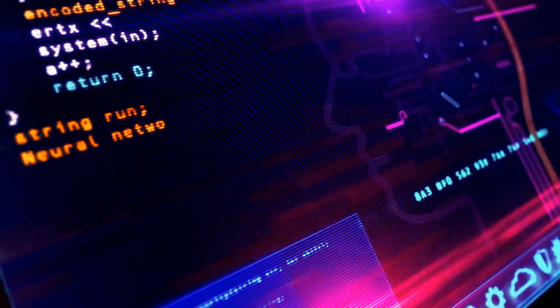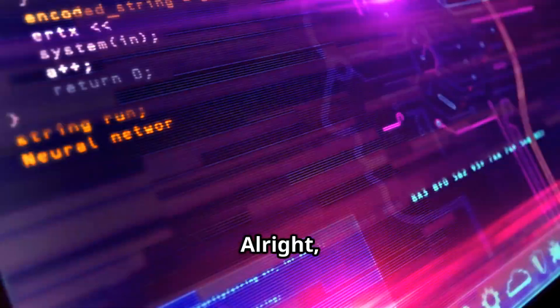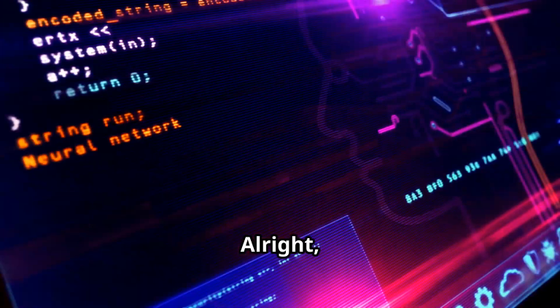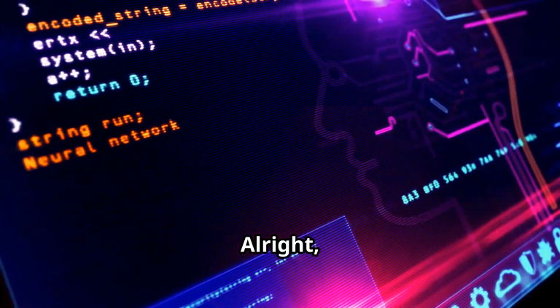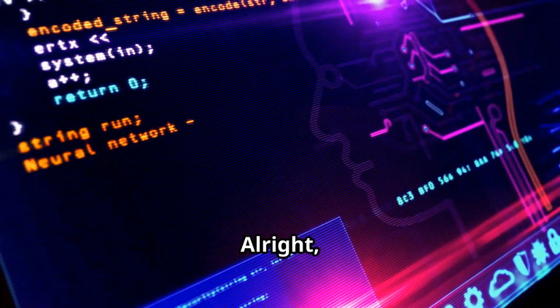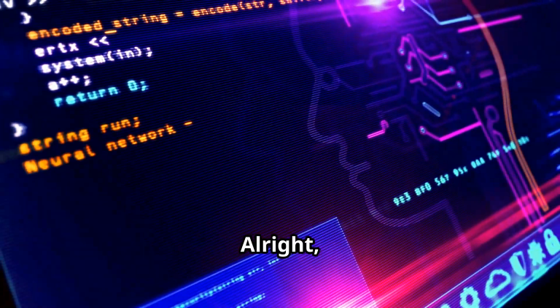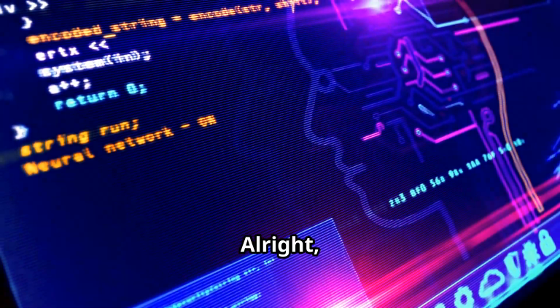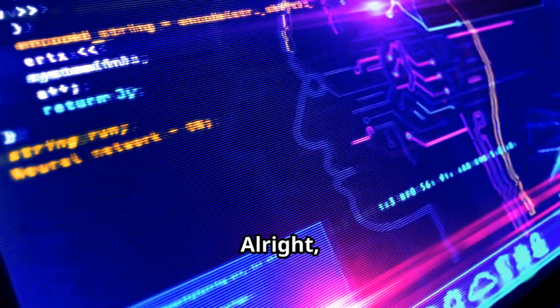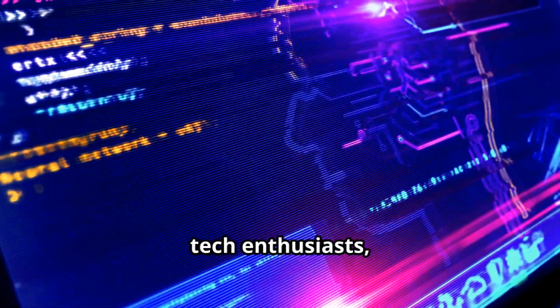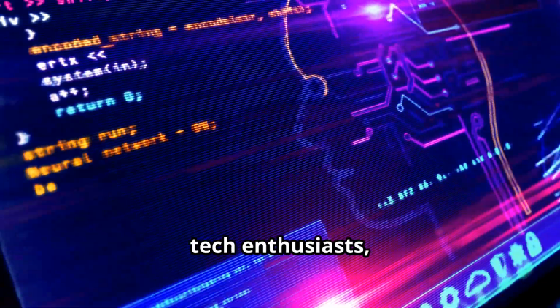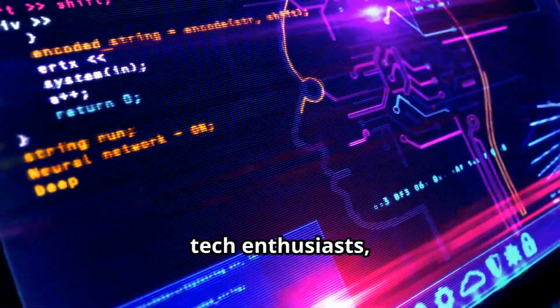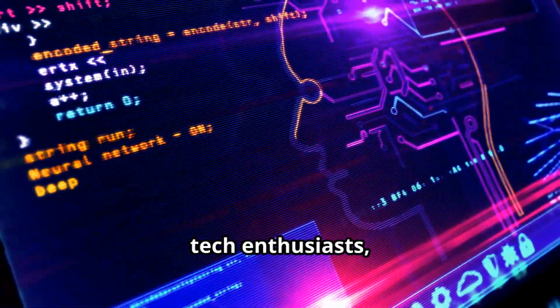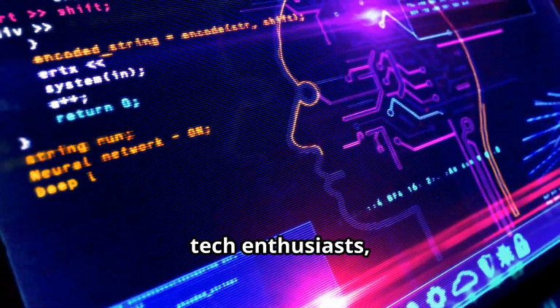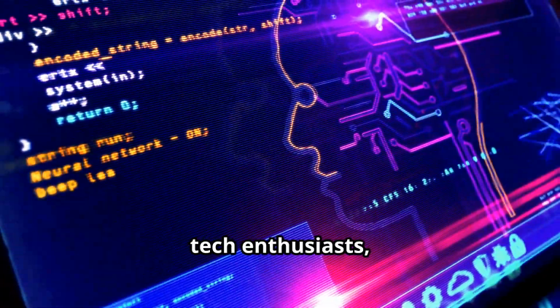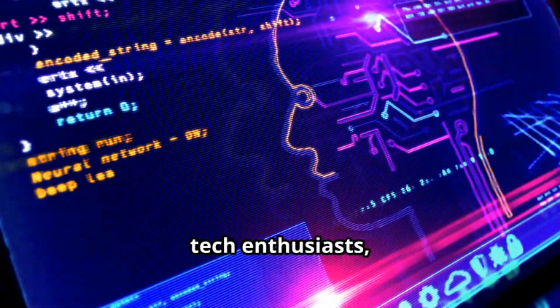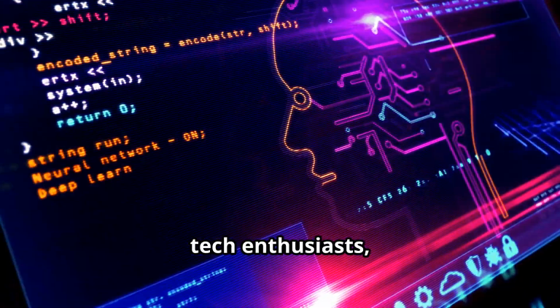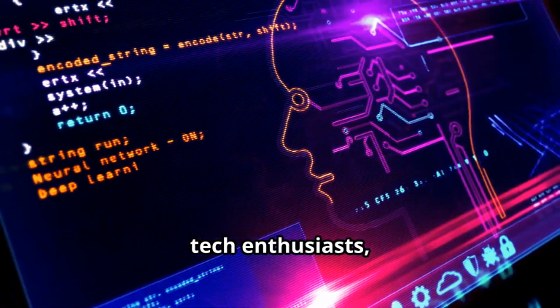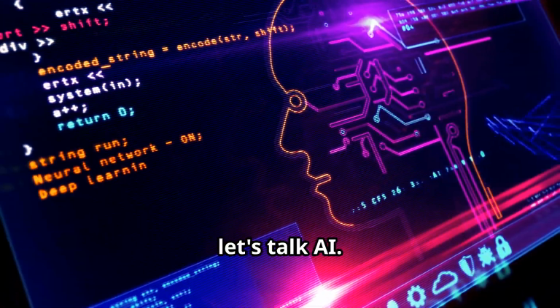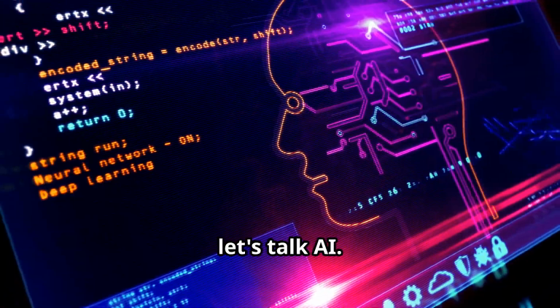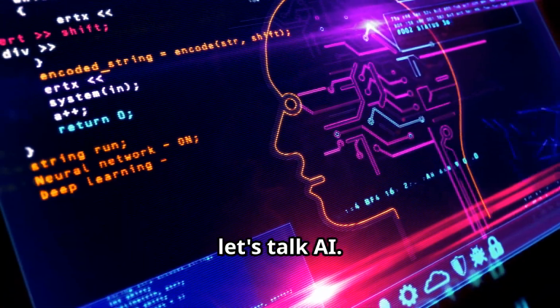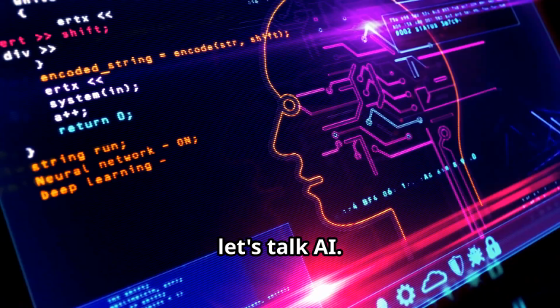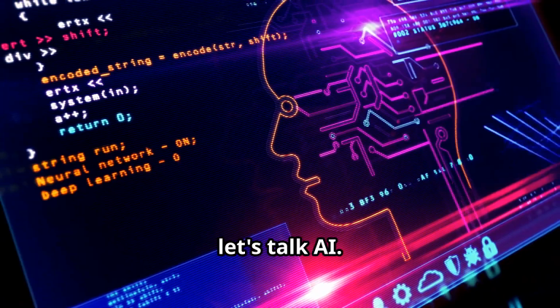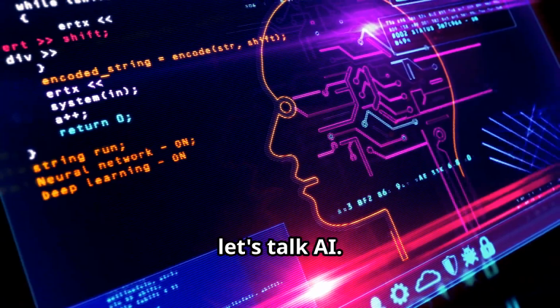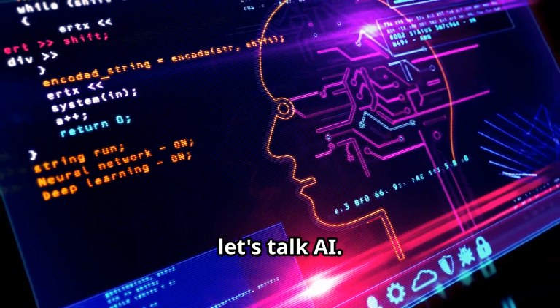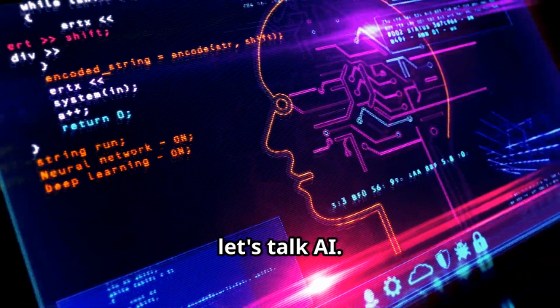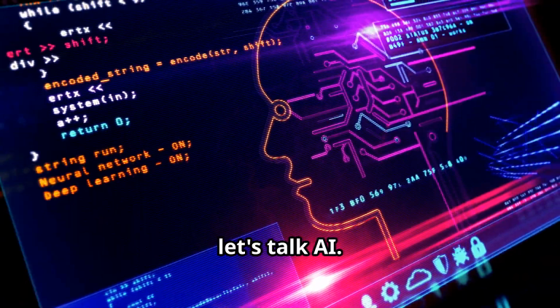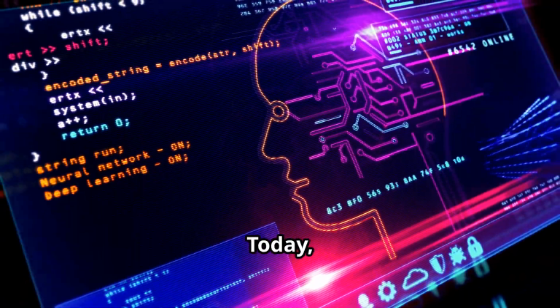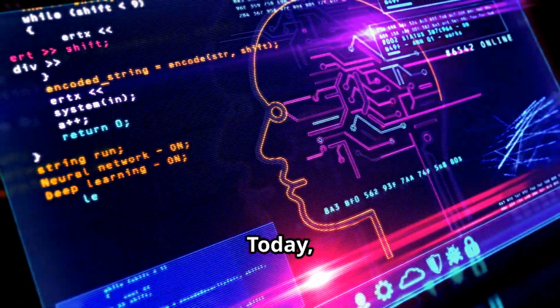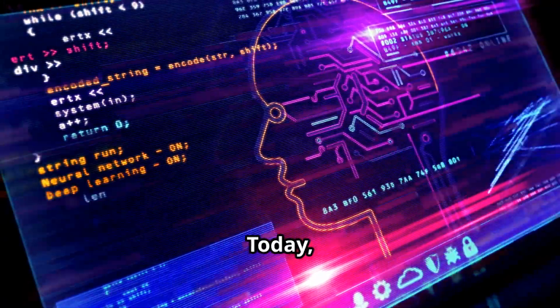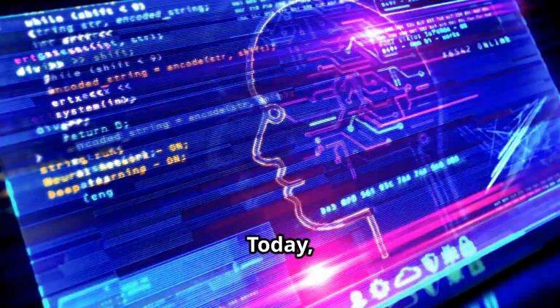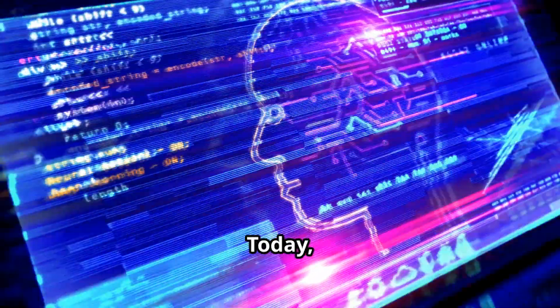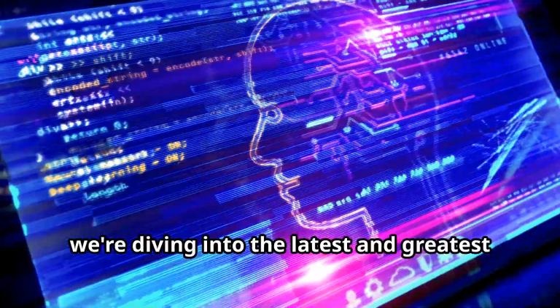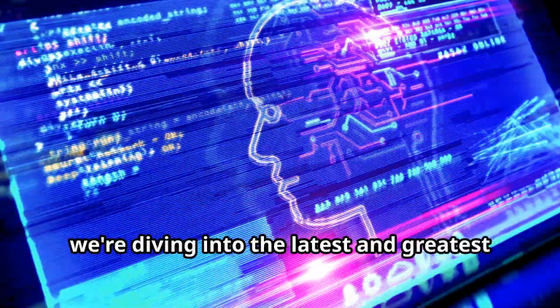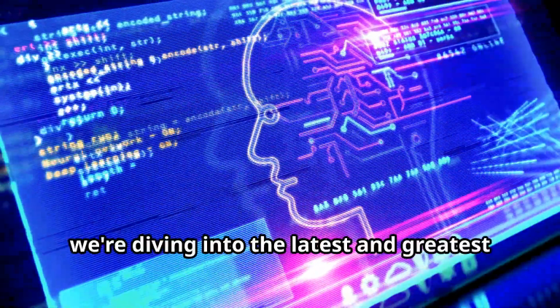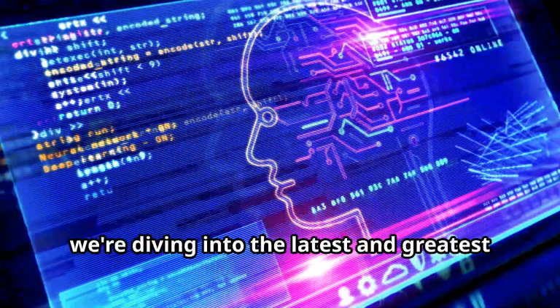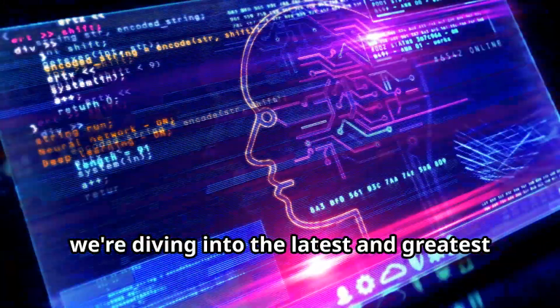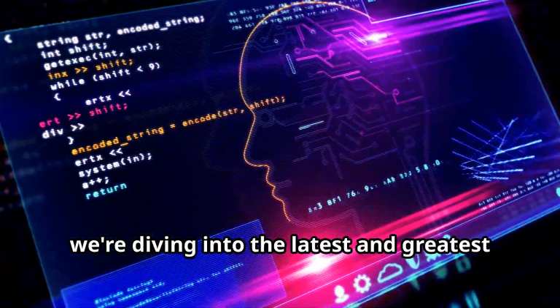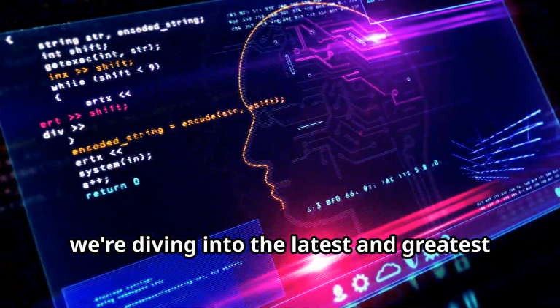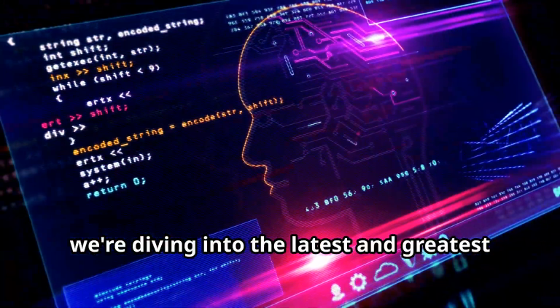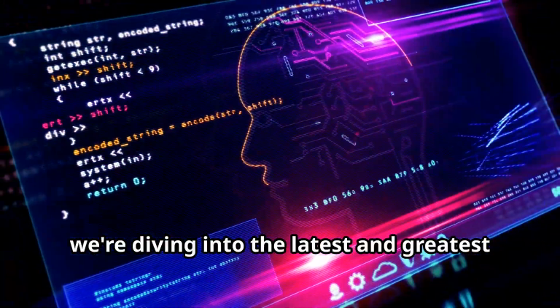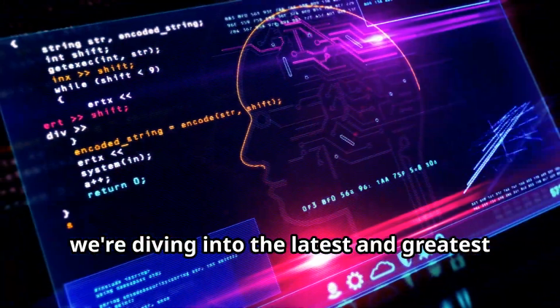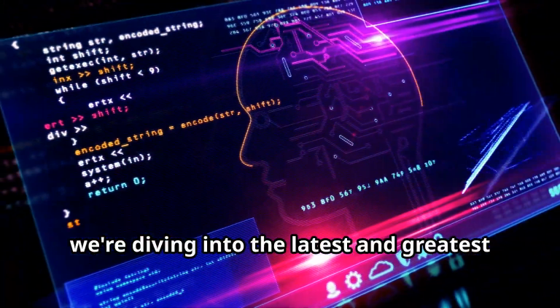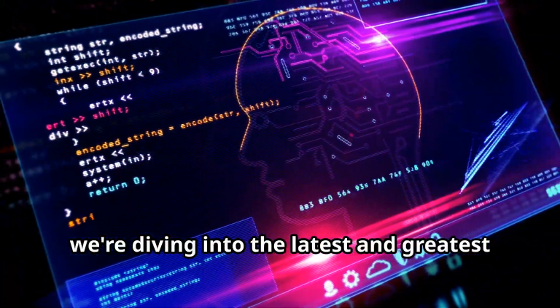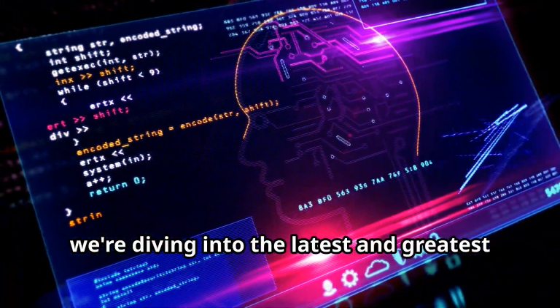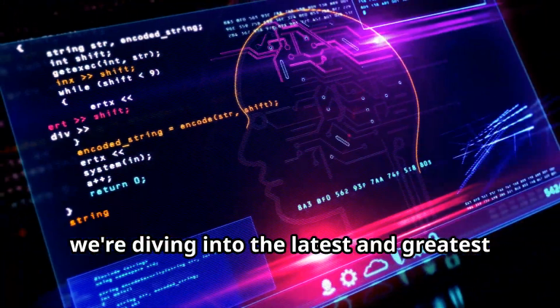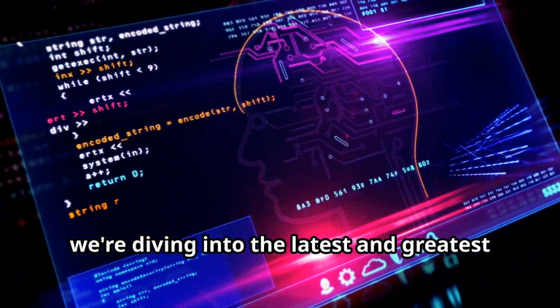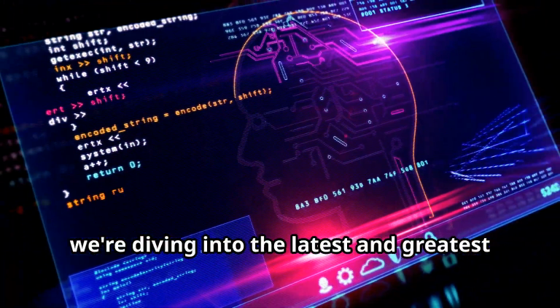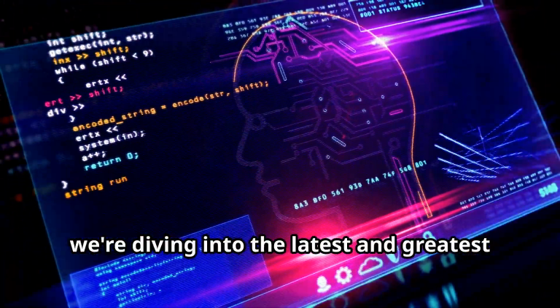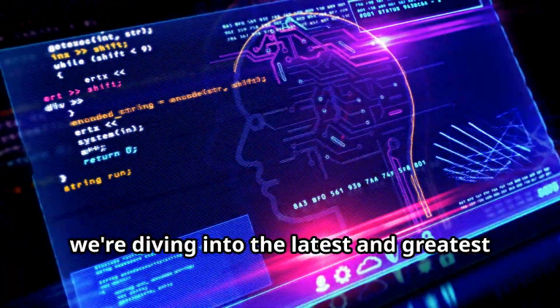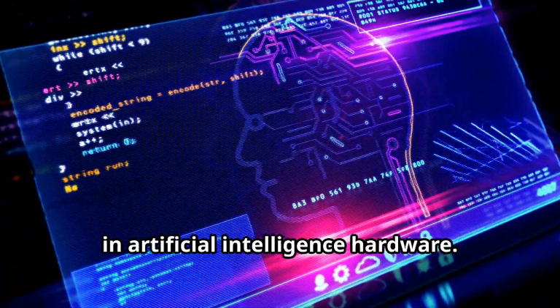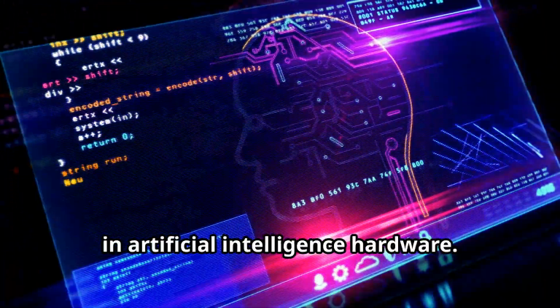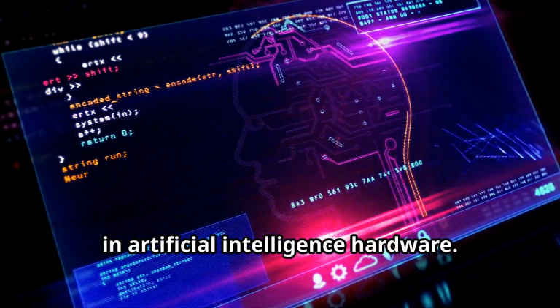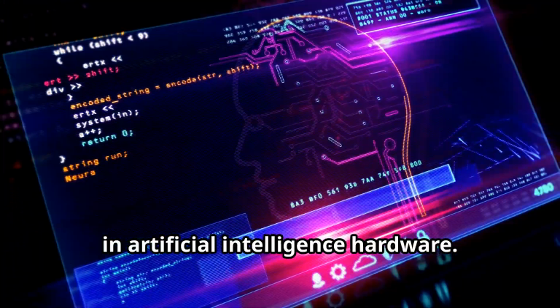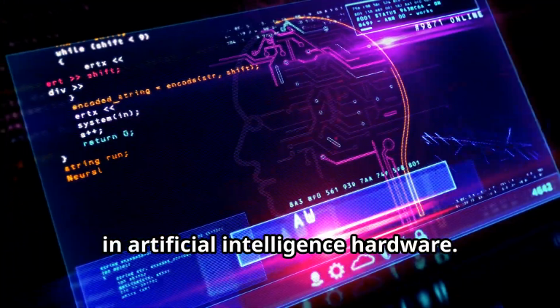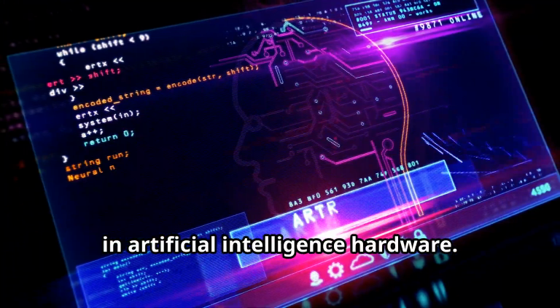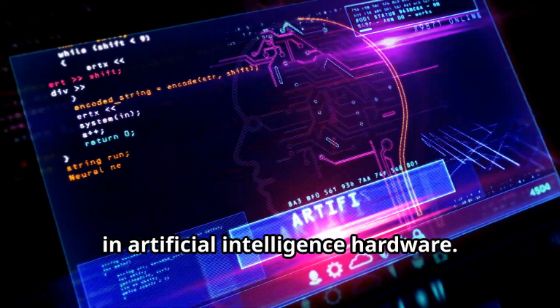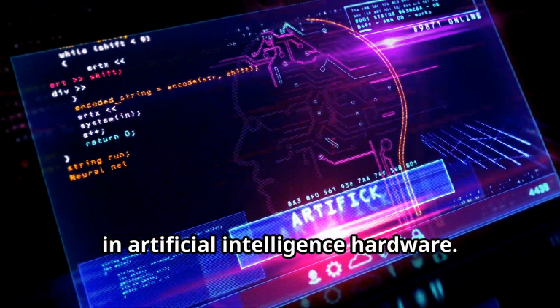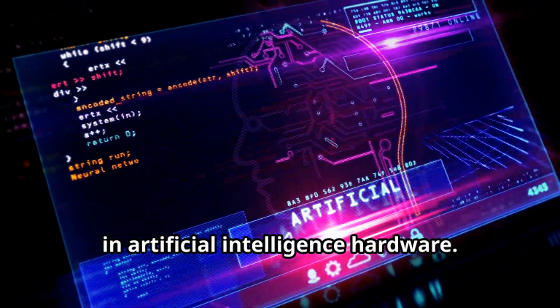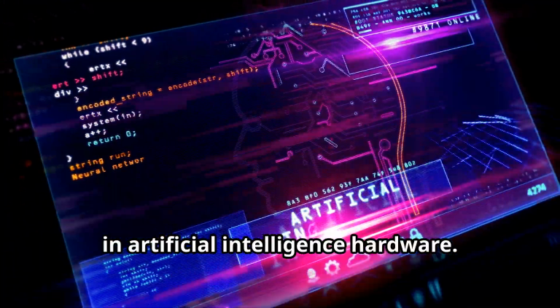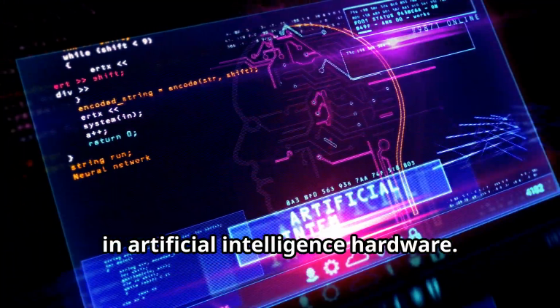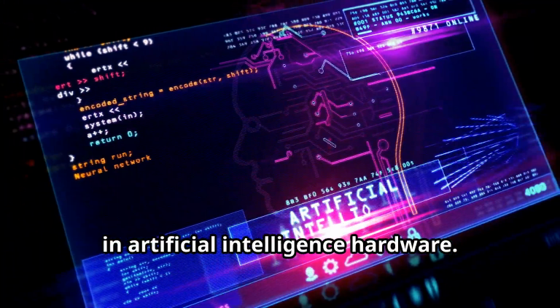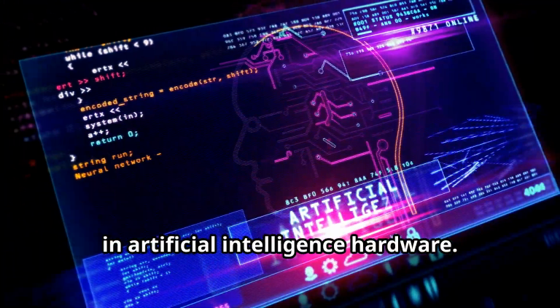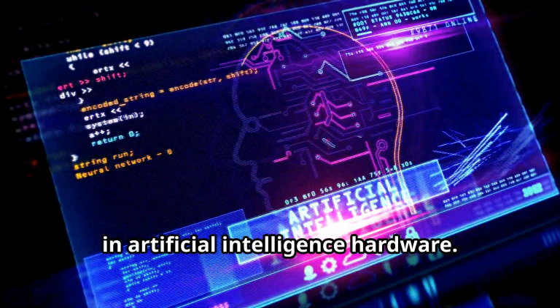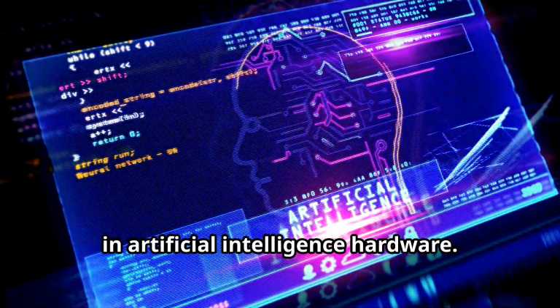All right, tech enthusiasts, let's talk AI. Today, we're diving into the latest and greatest in artificial intelligence hardware.